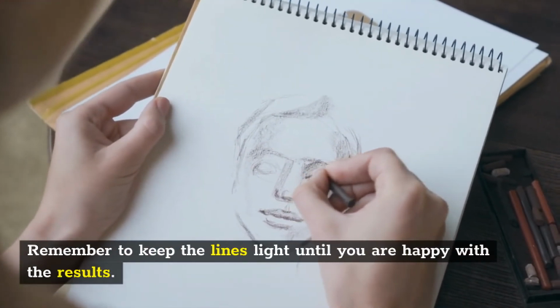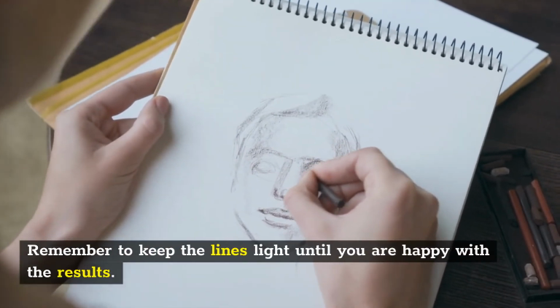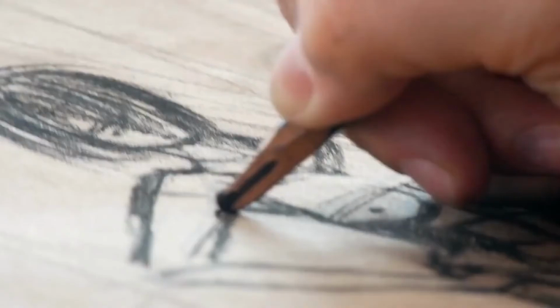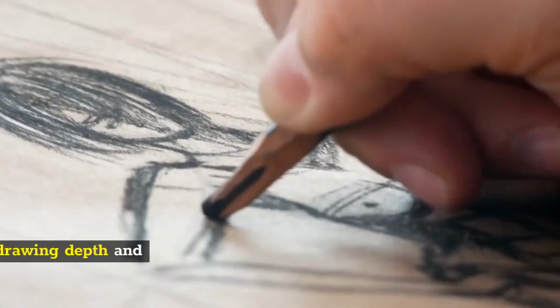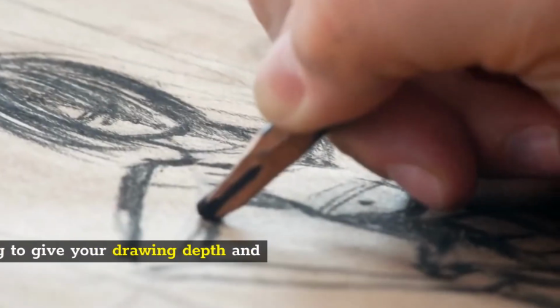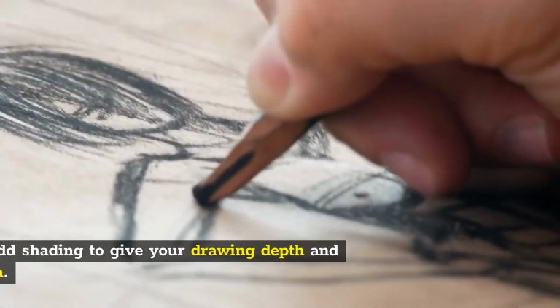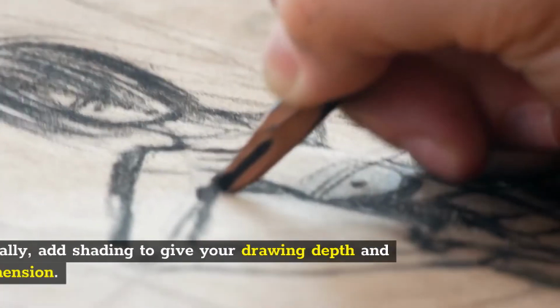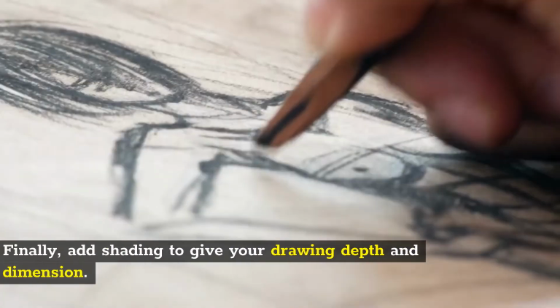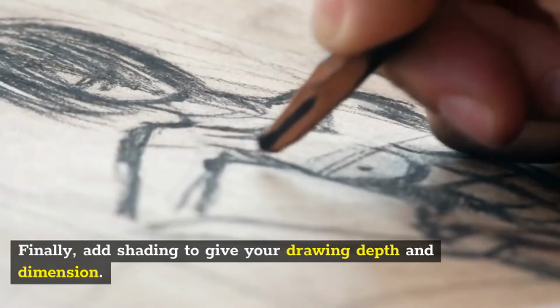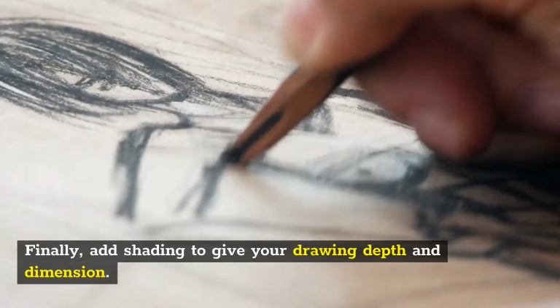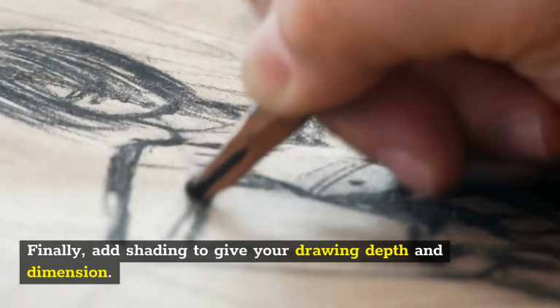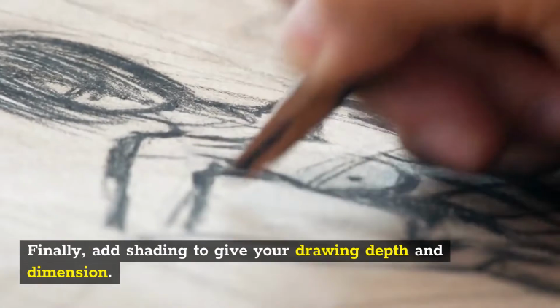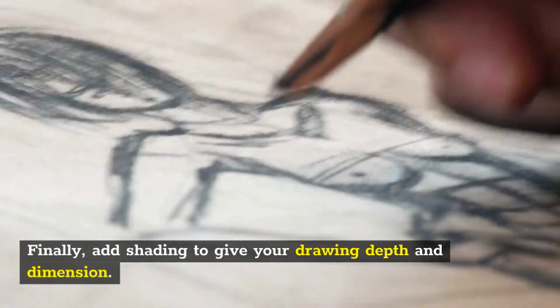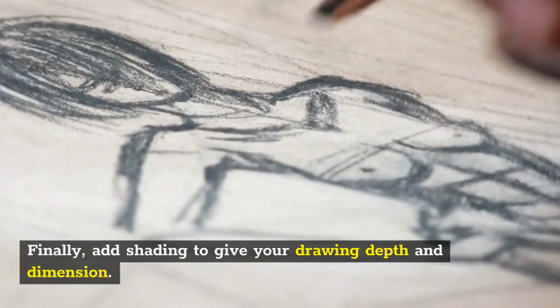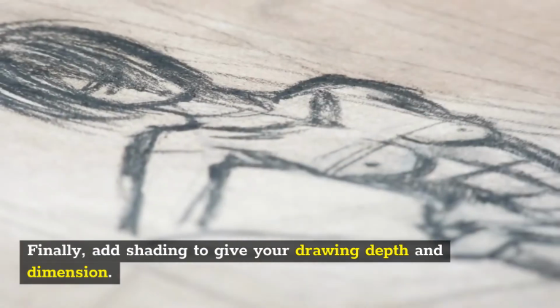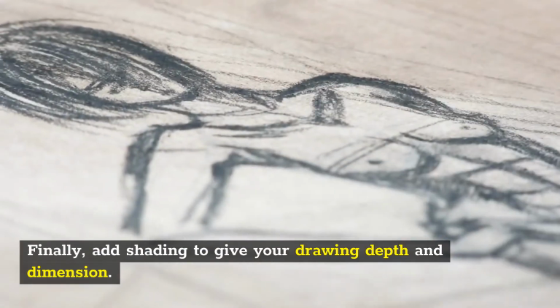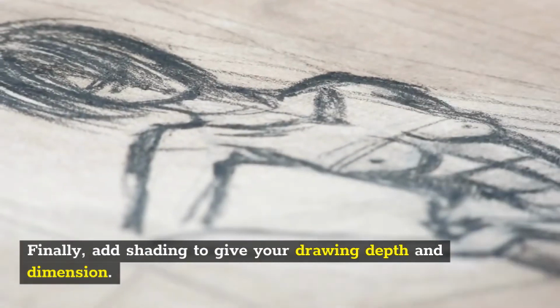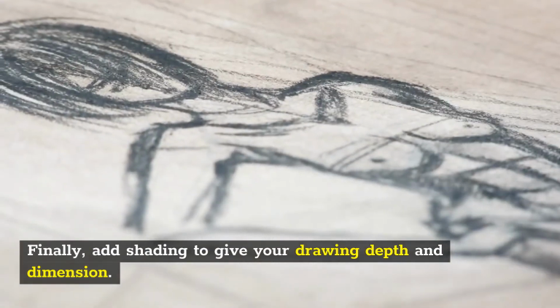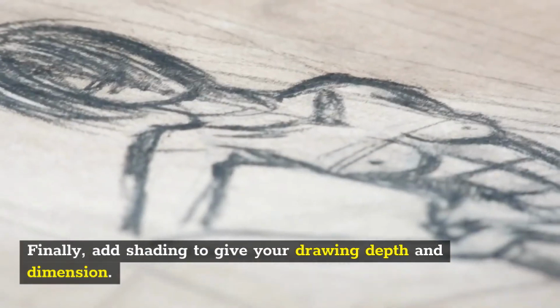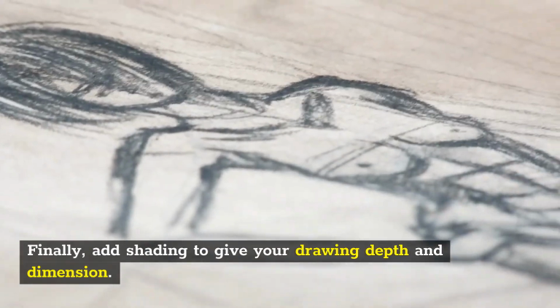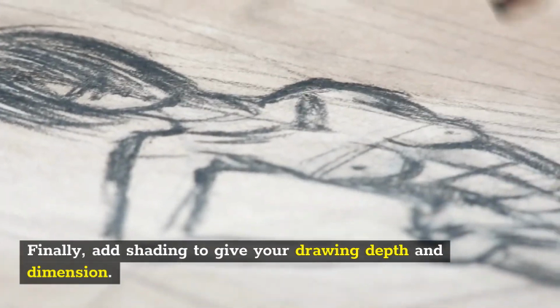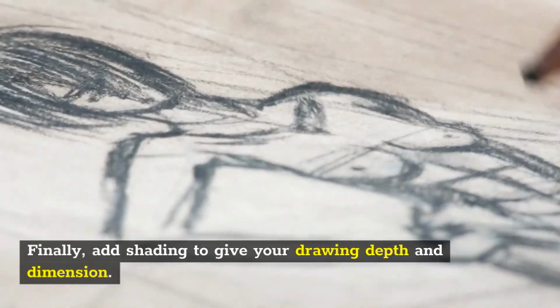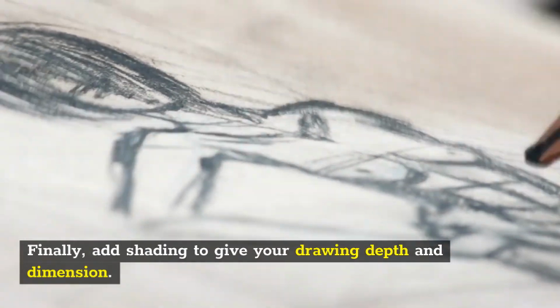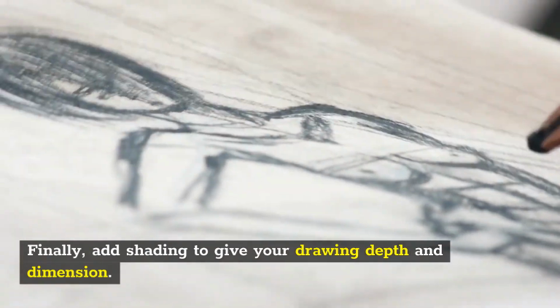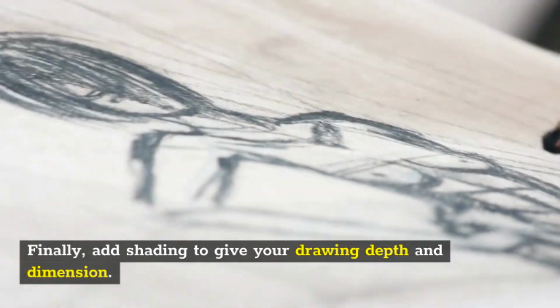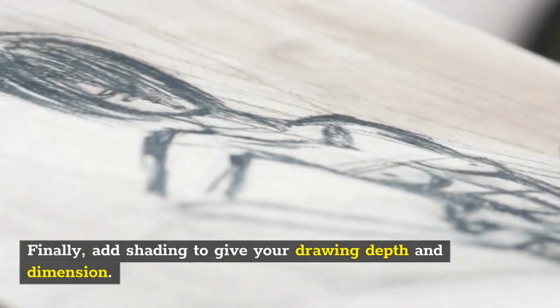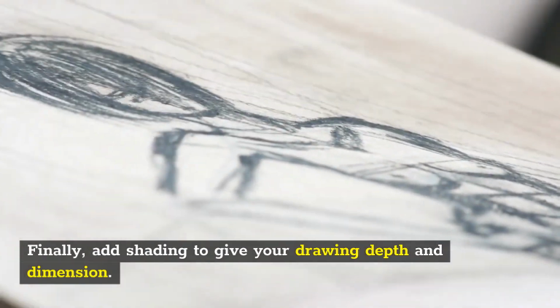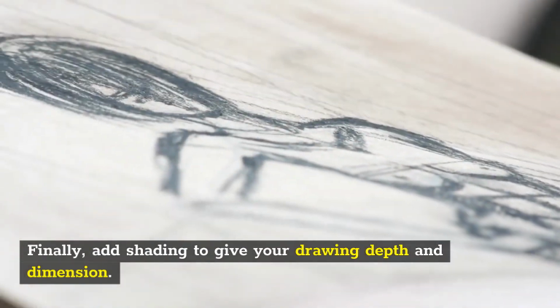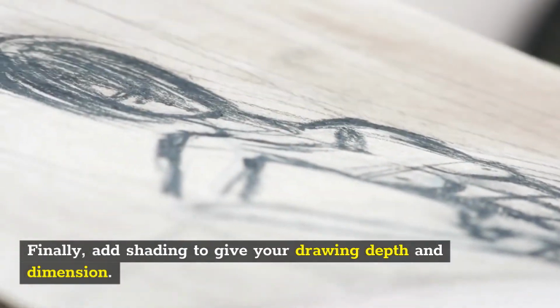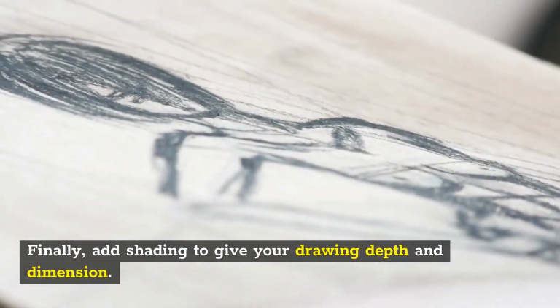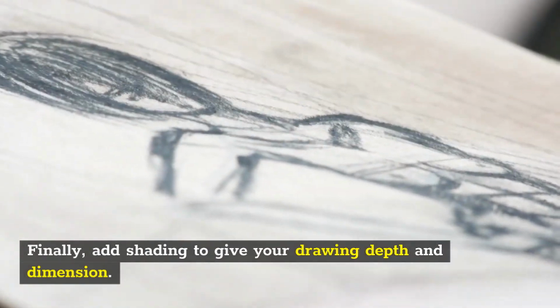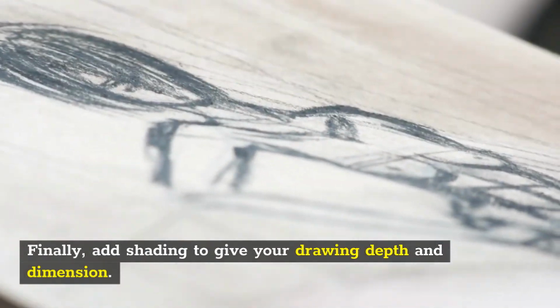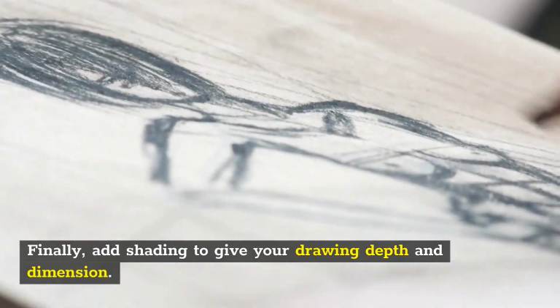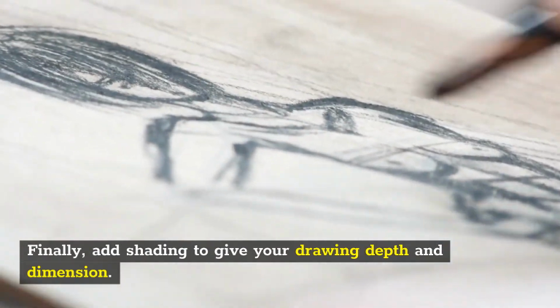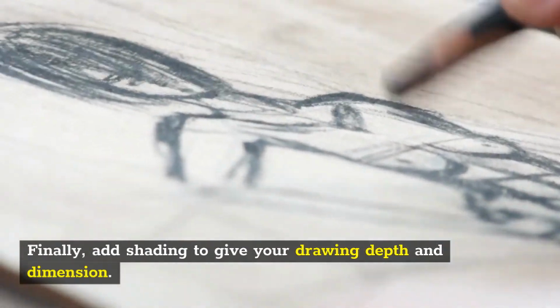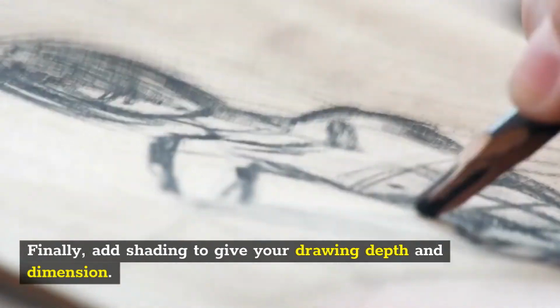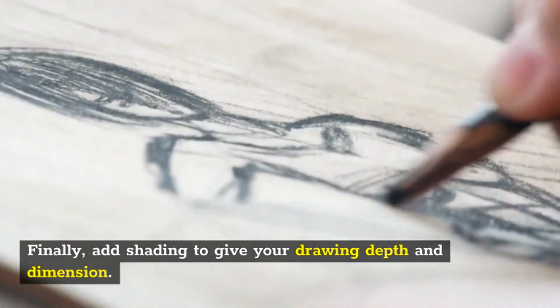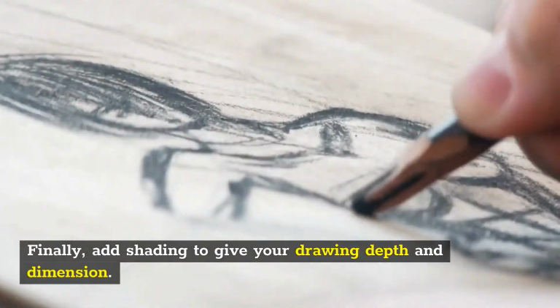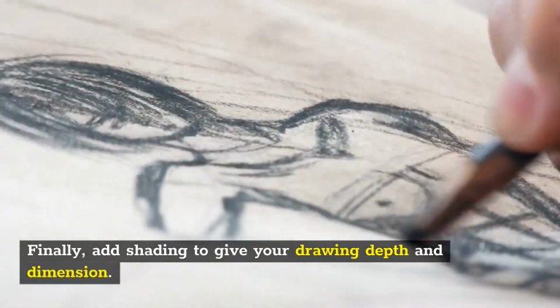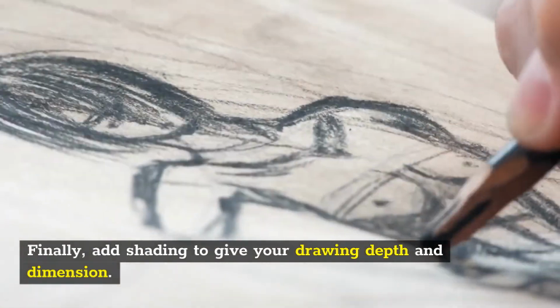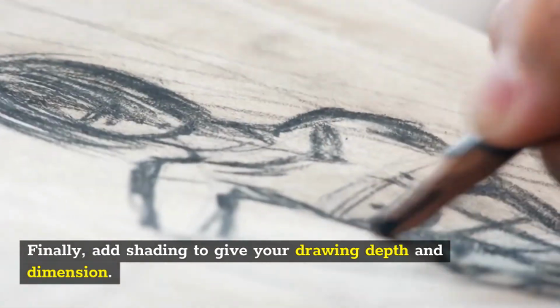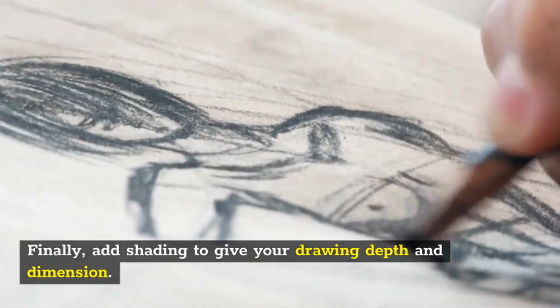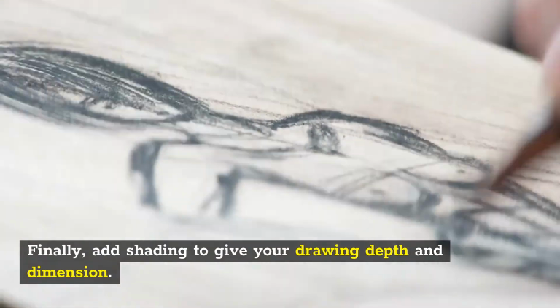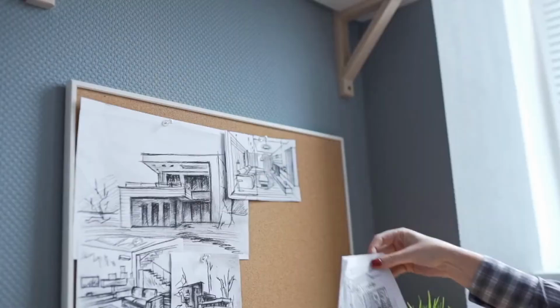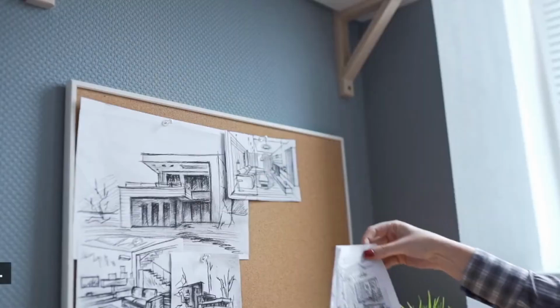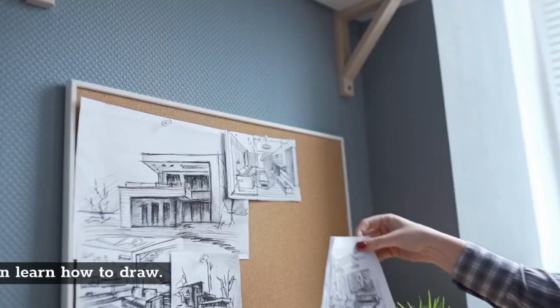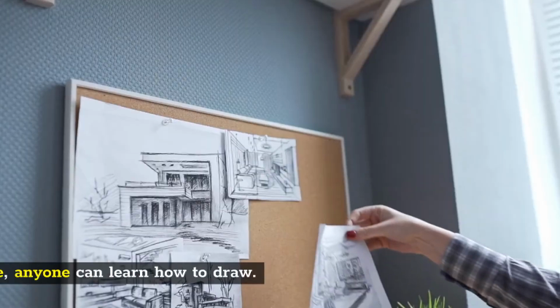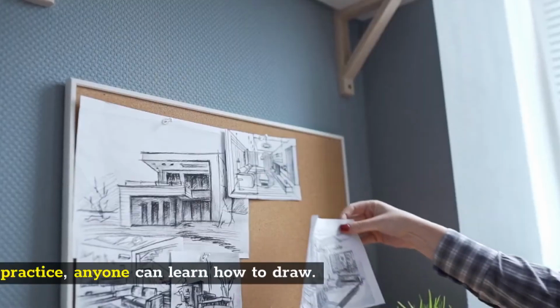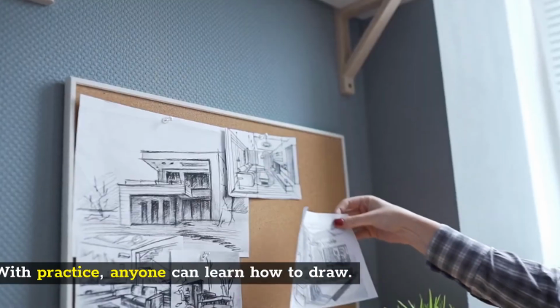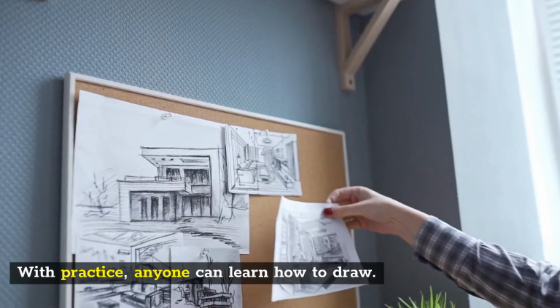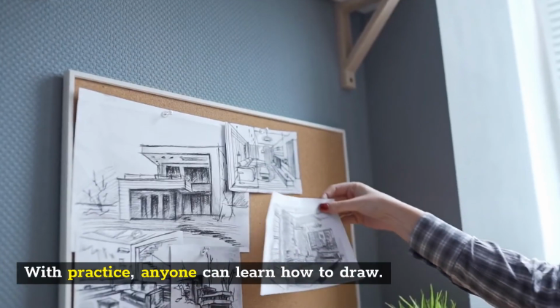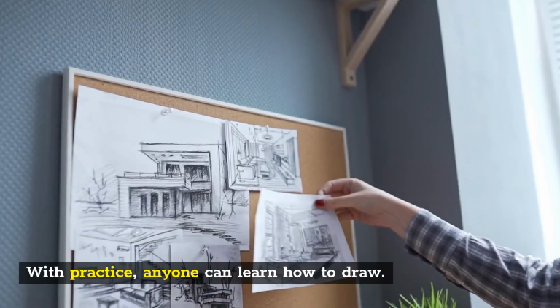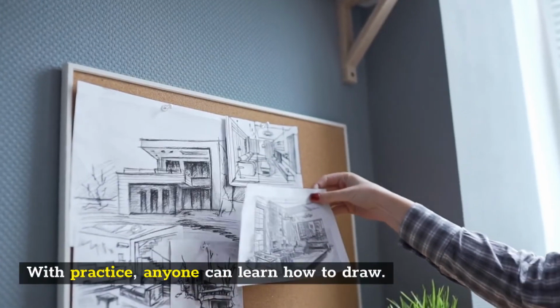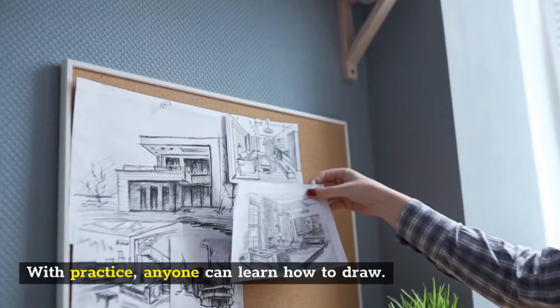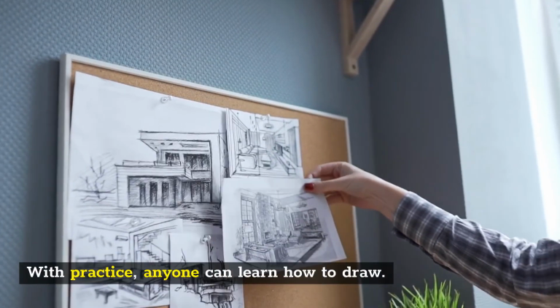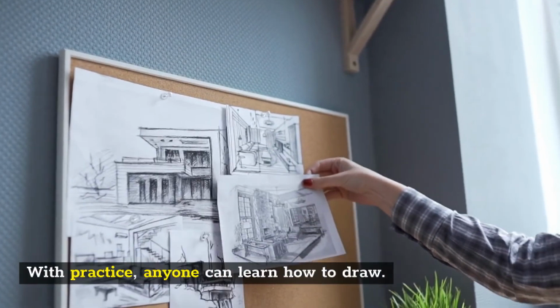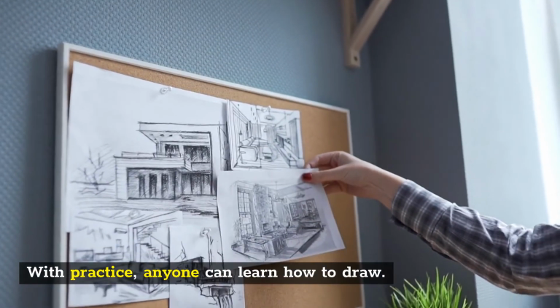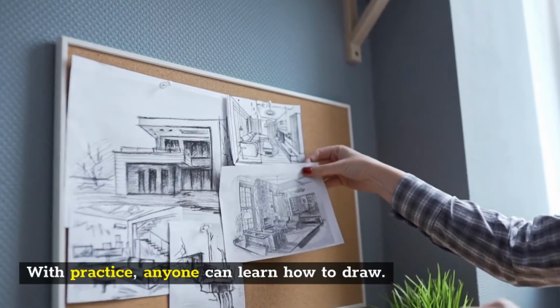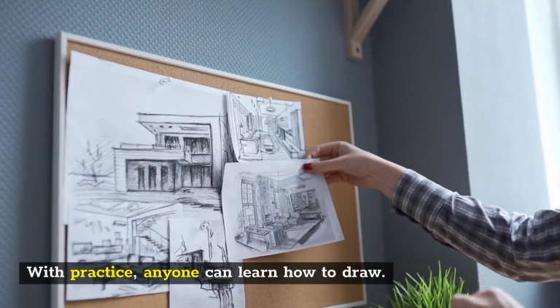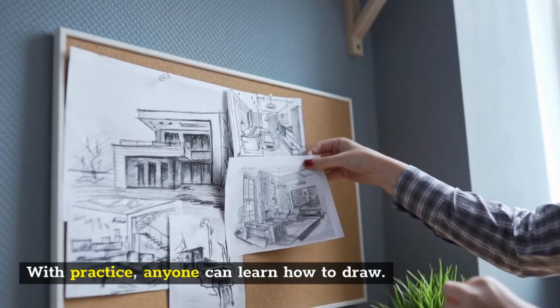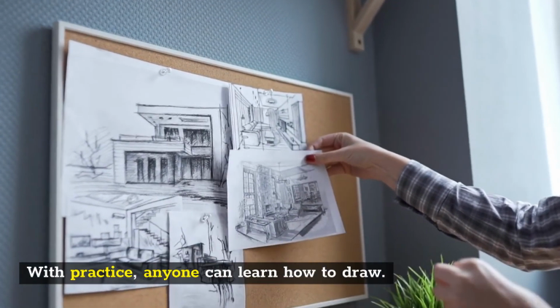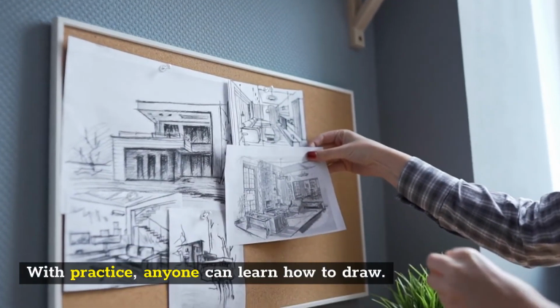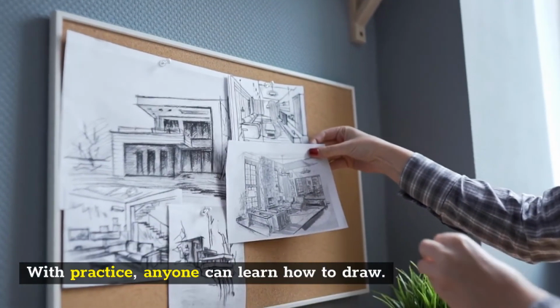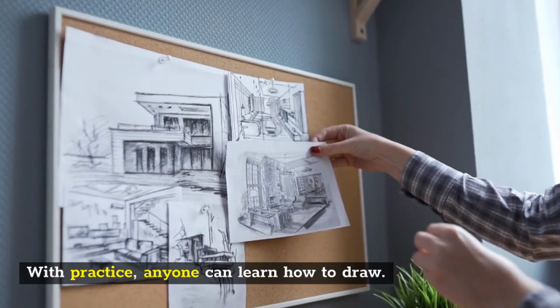Finally, add shading to give your drawing depth and dimension. With practice, anyone can learn how to draw.